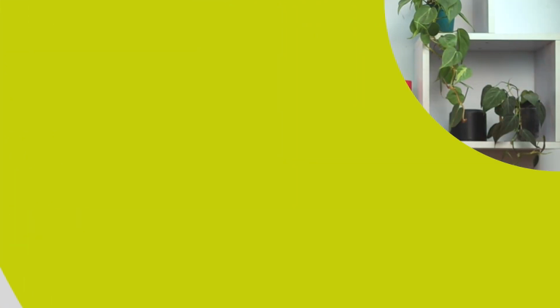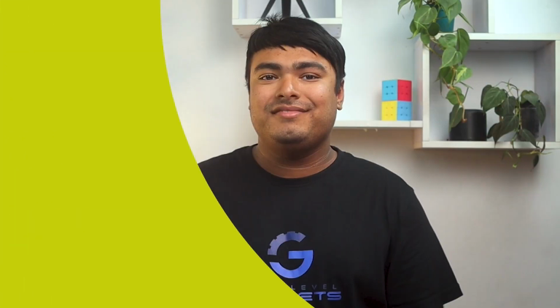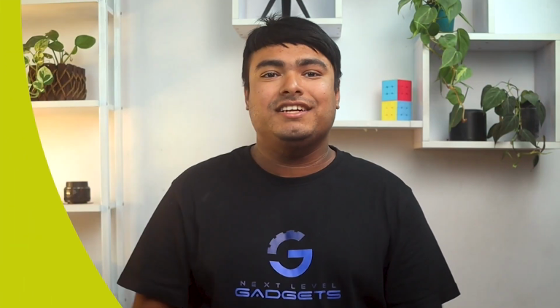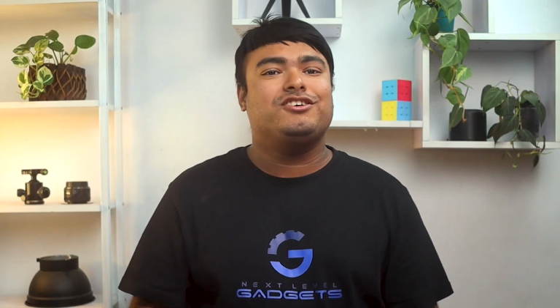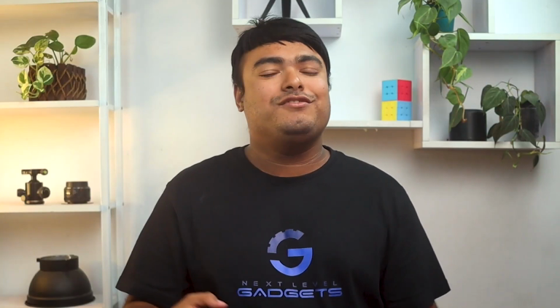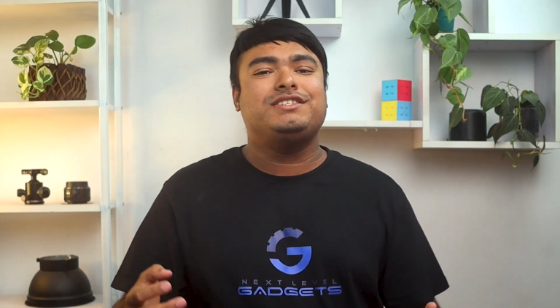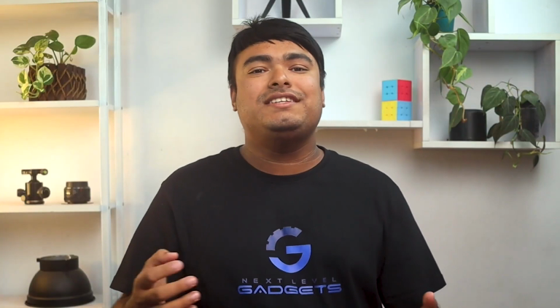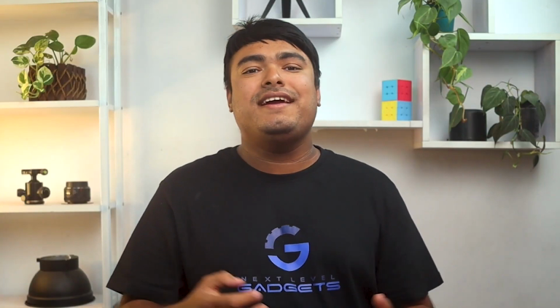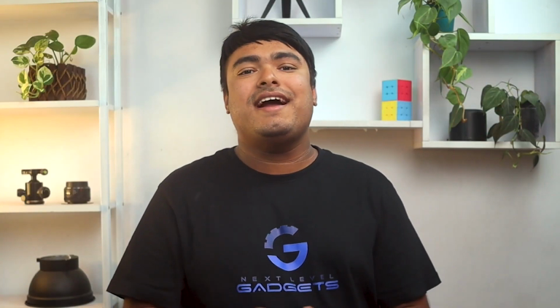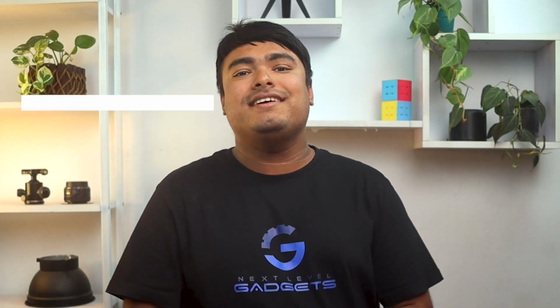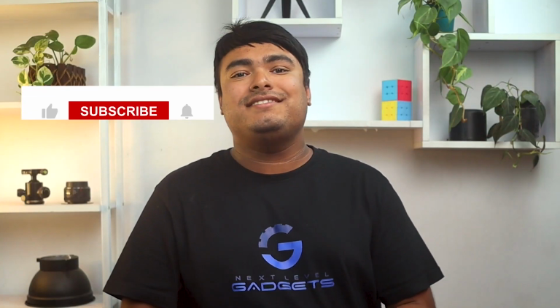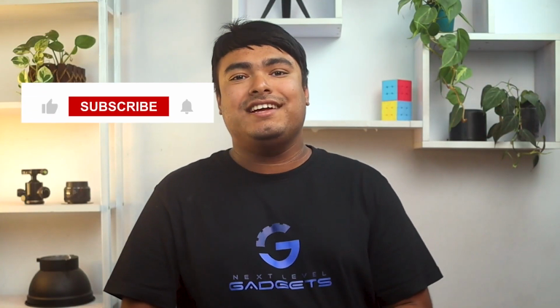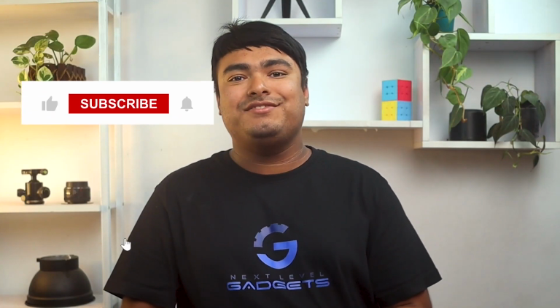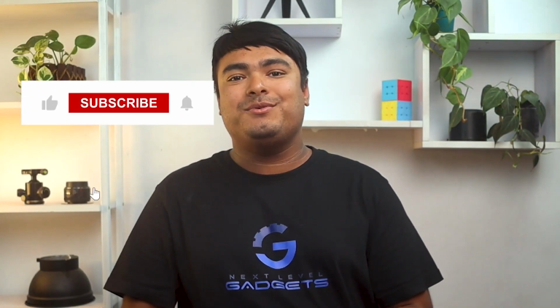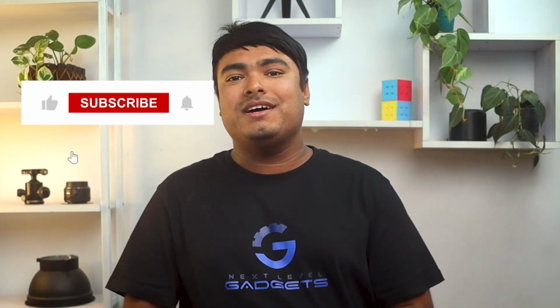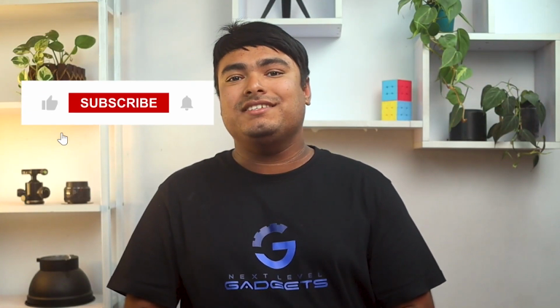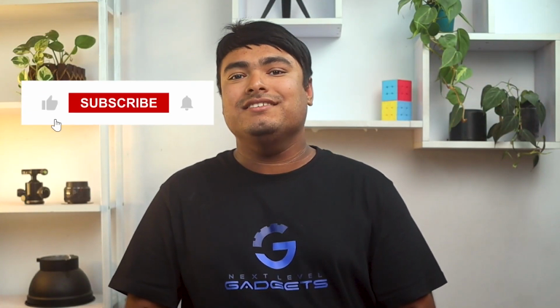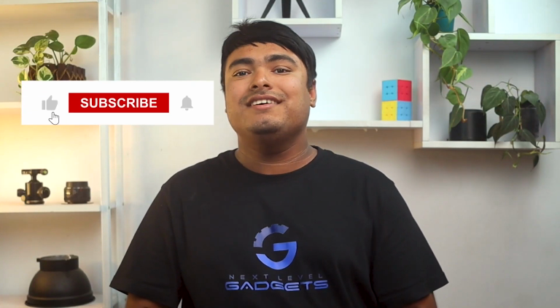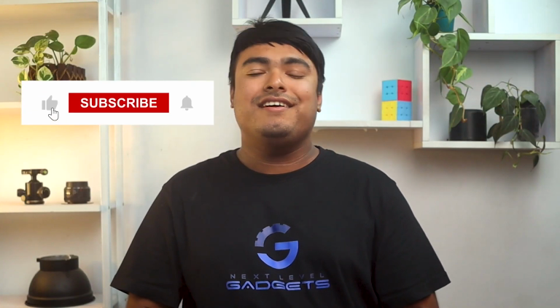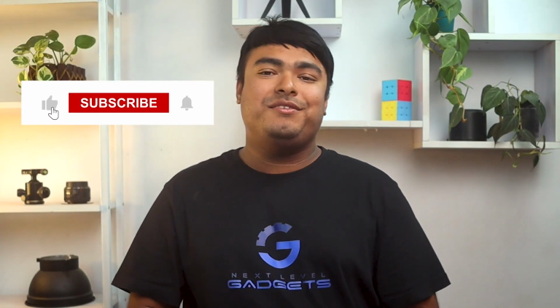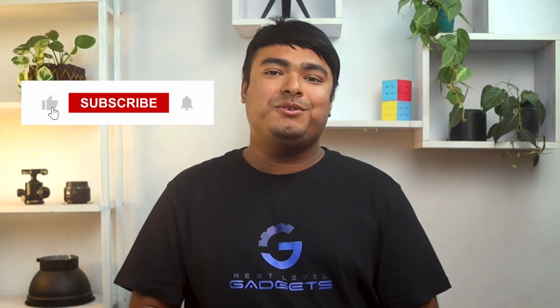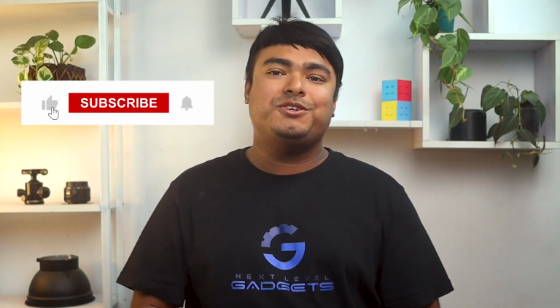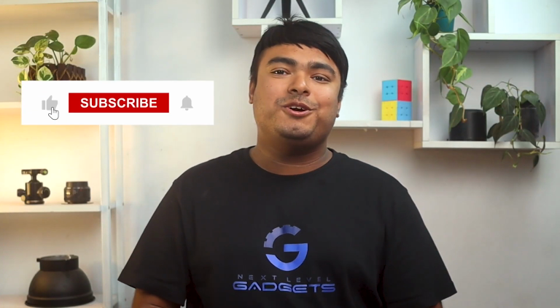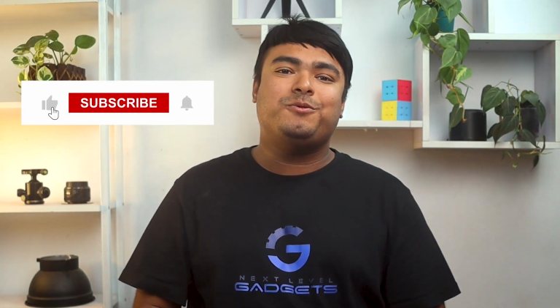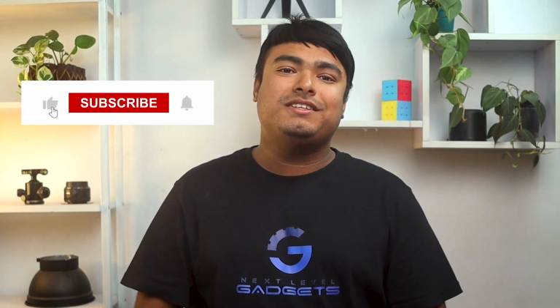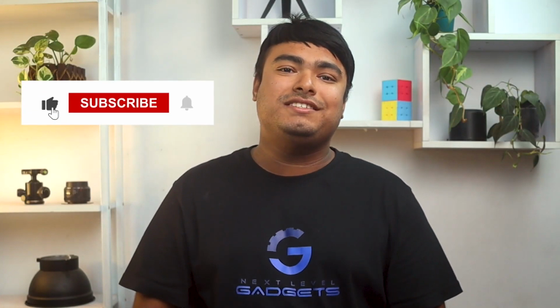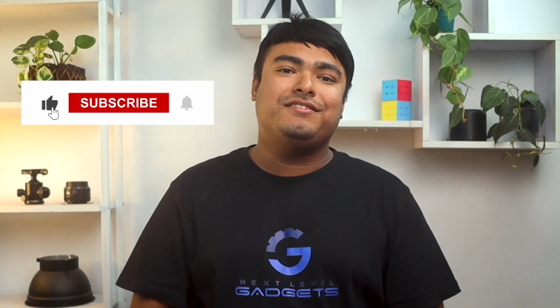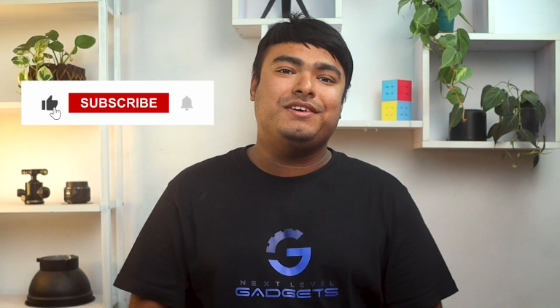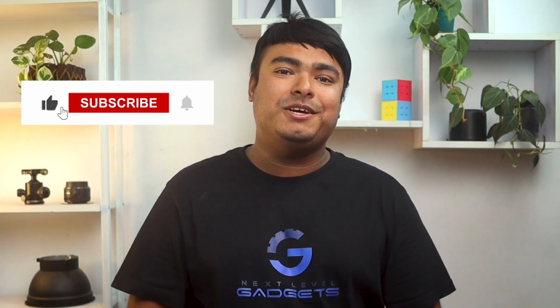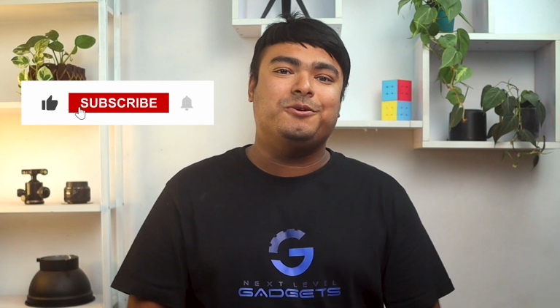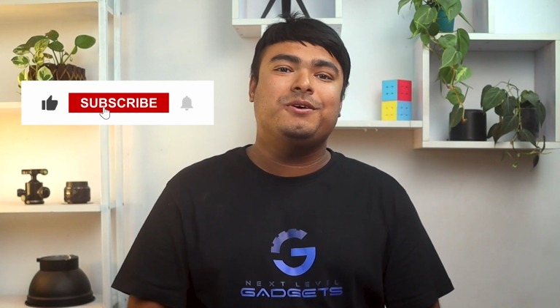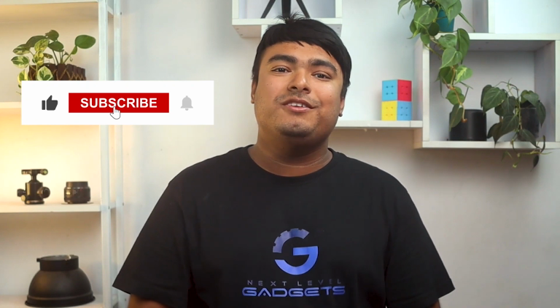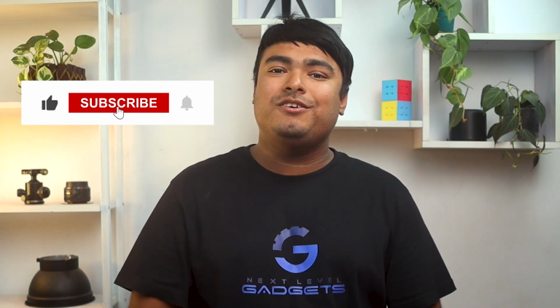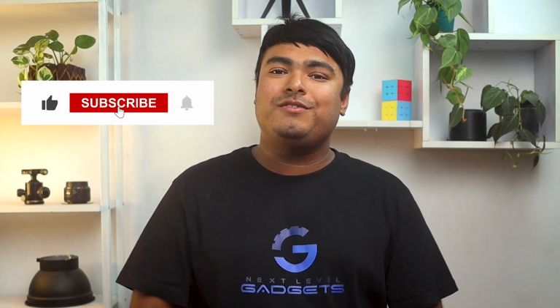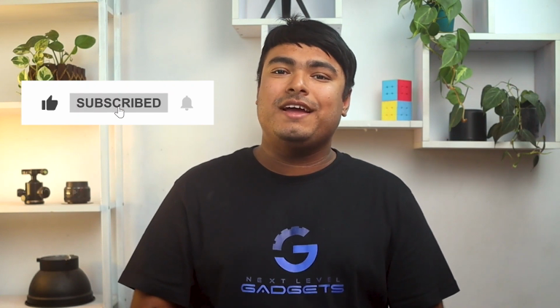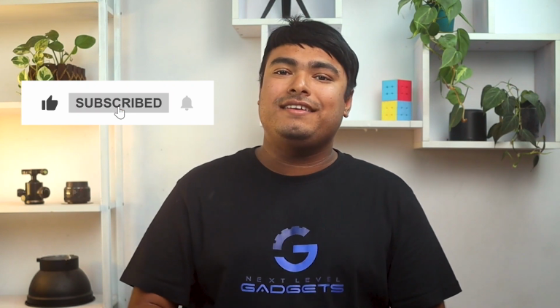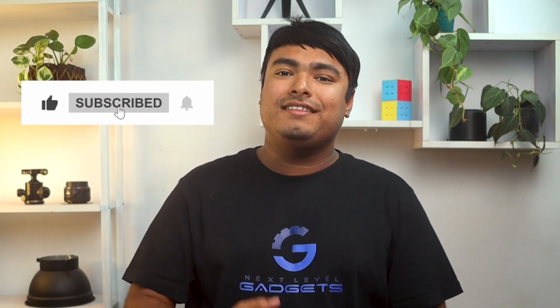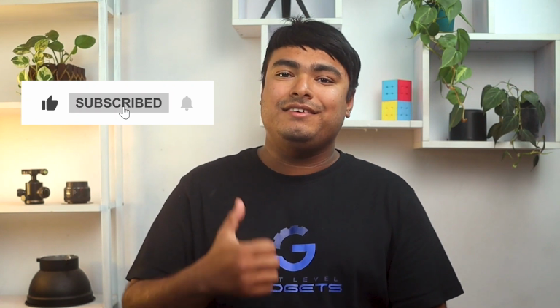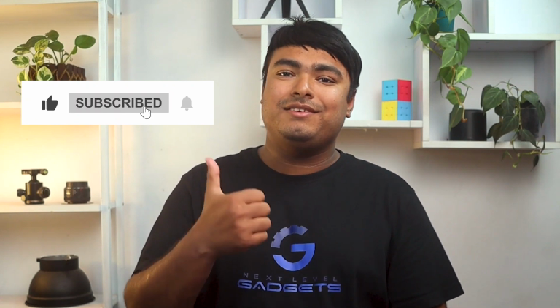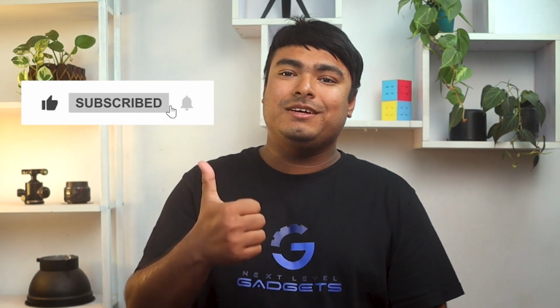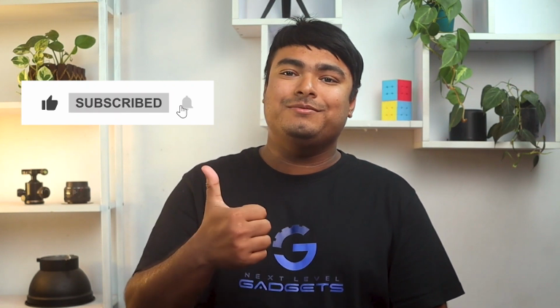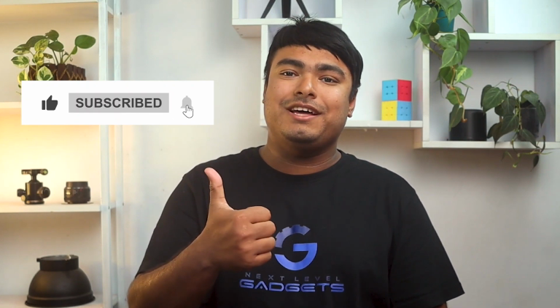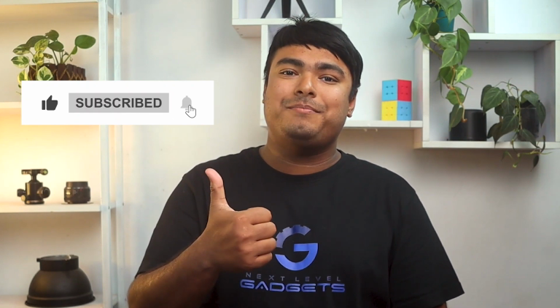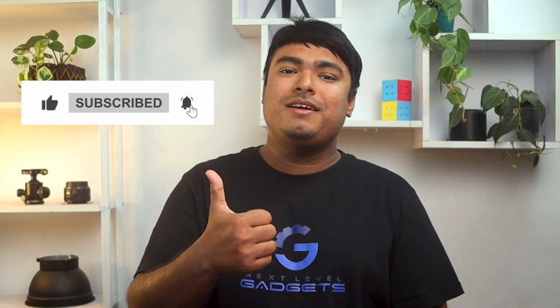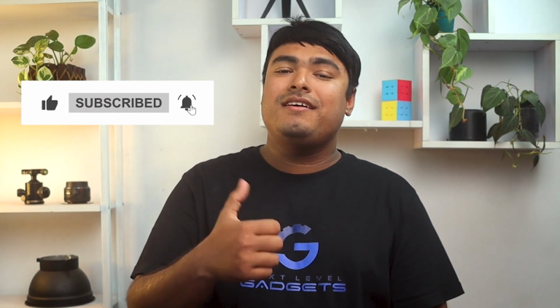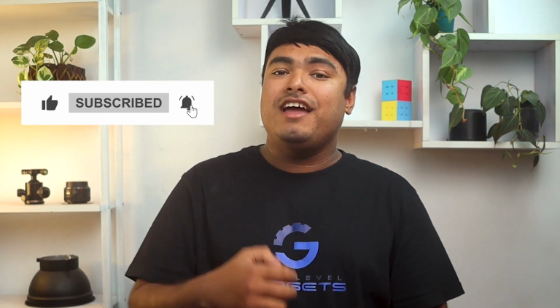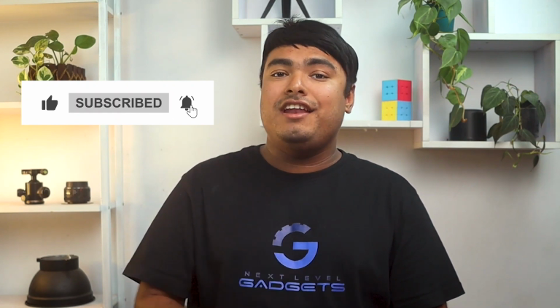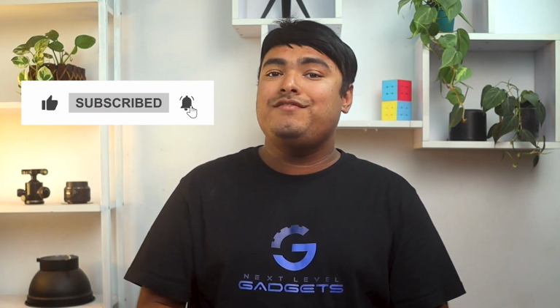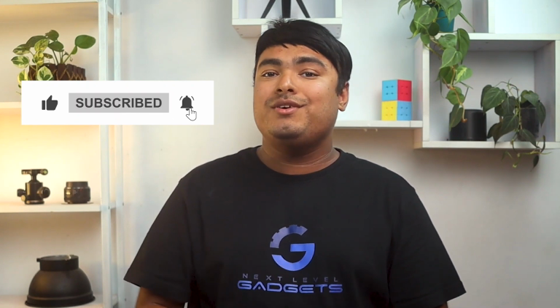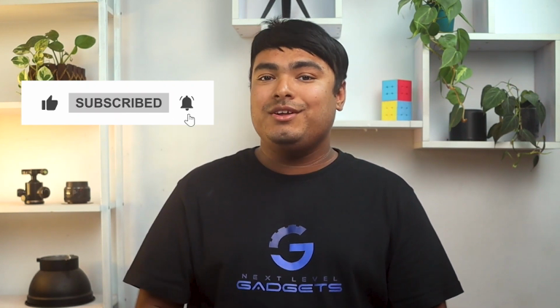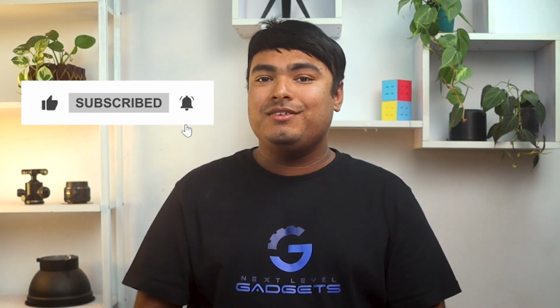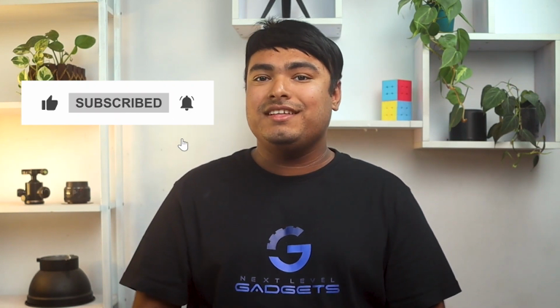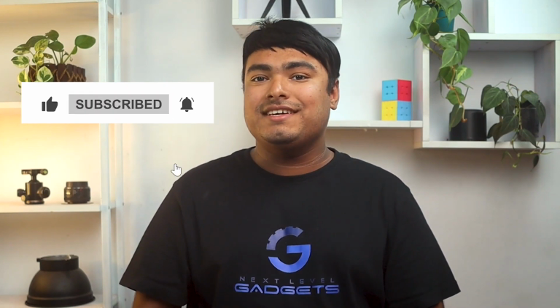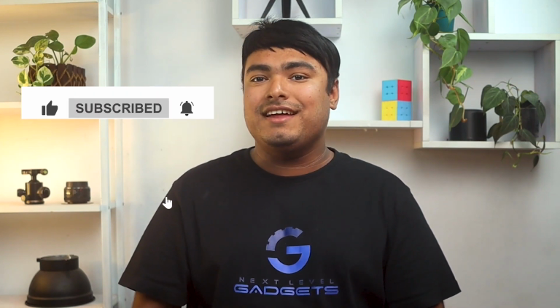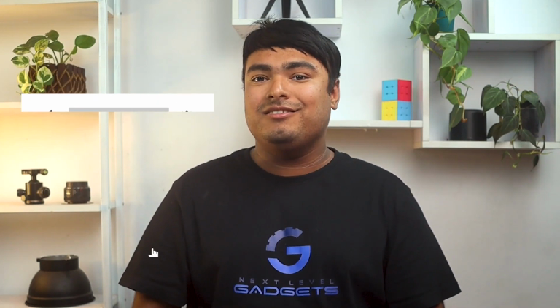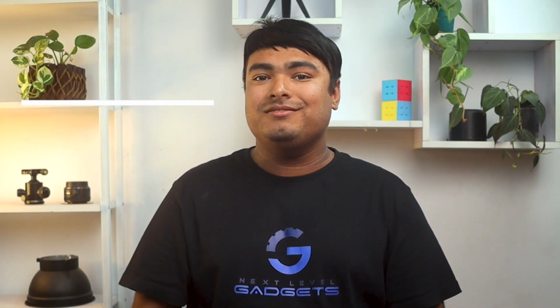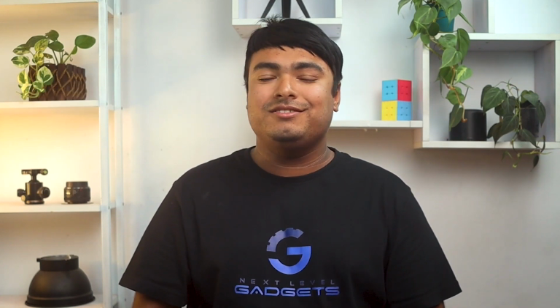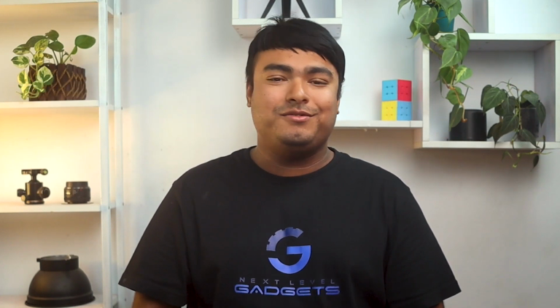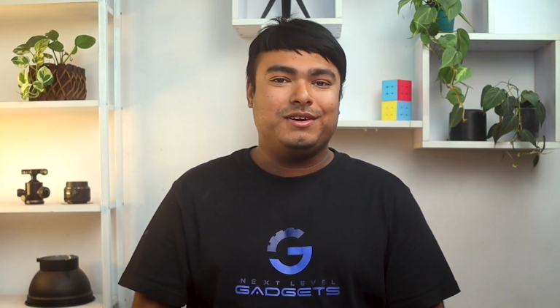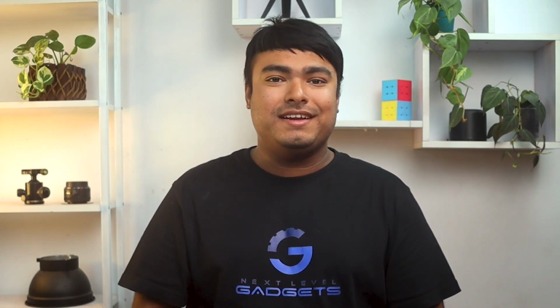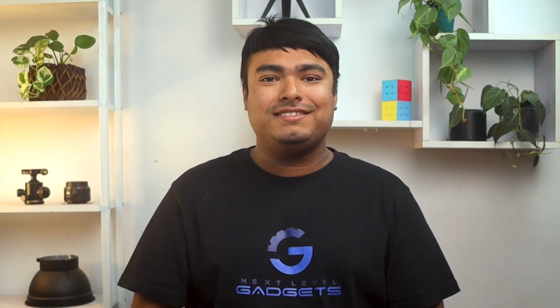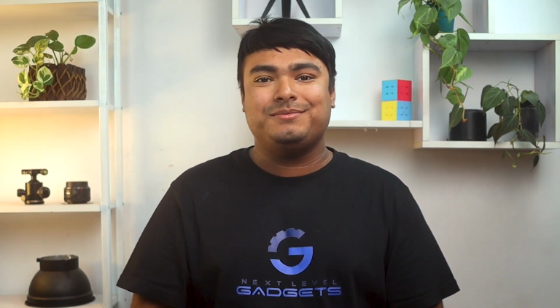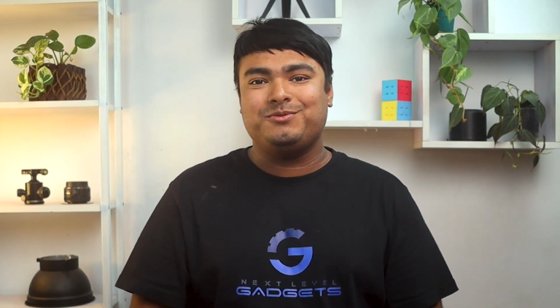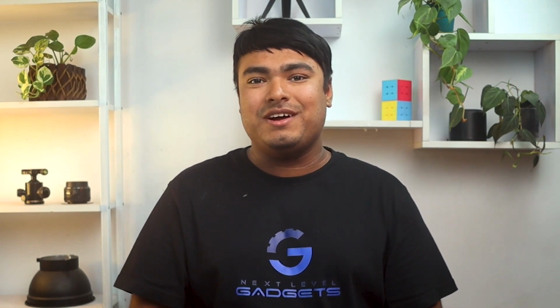That's all for today guys. Thanks for watching. If you enjoyed the video, don't forget to leave a thumbs up. And if you're new to the channel, don't forget to subscribe.